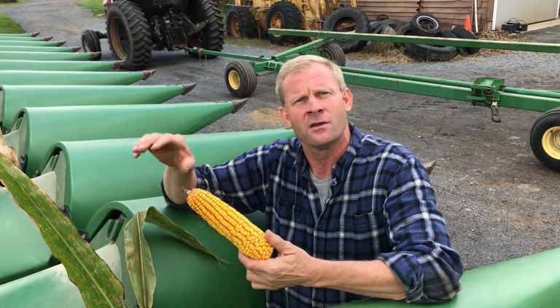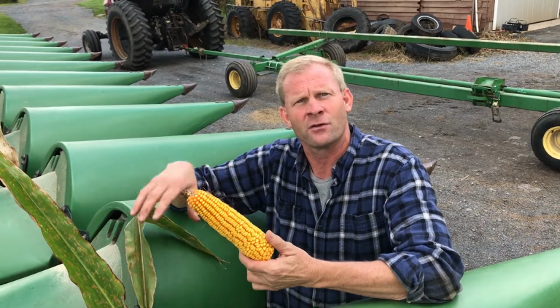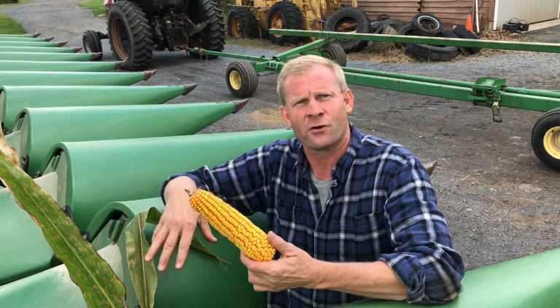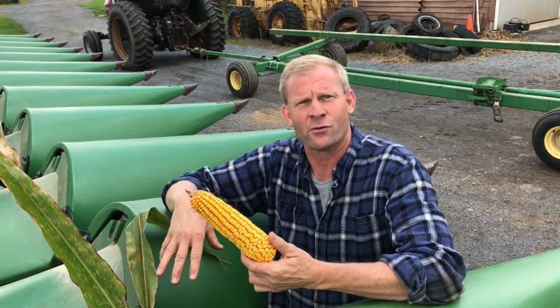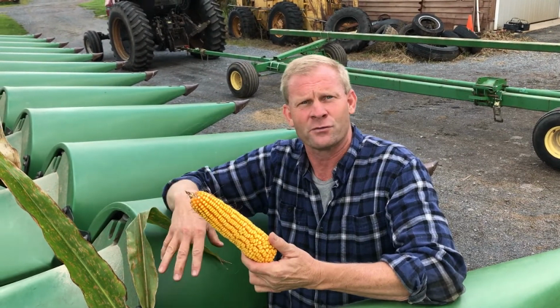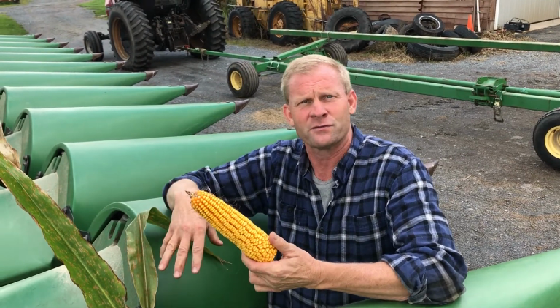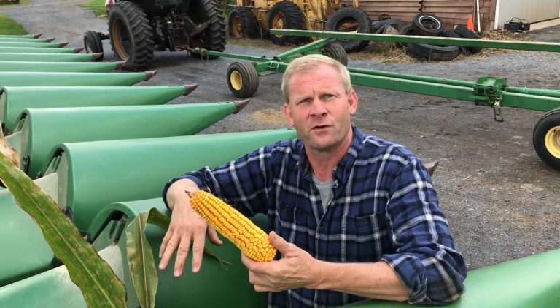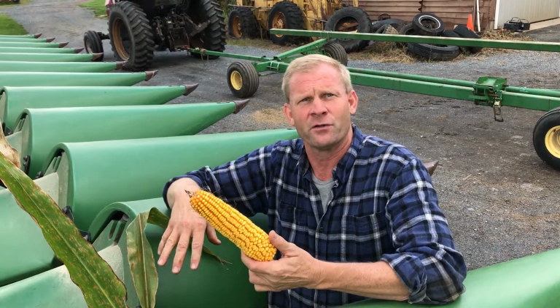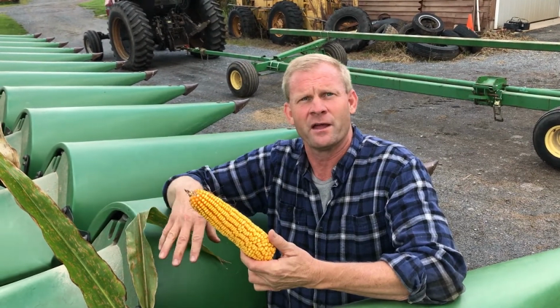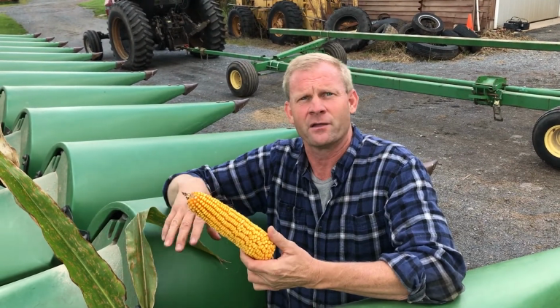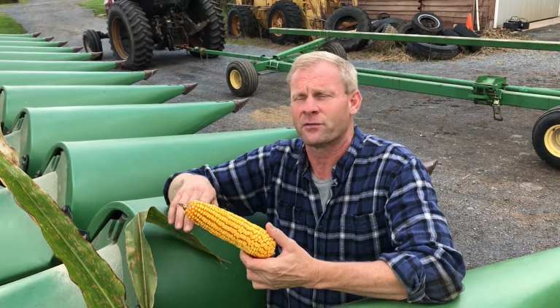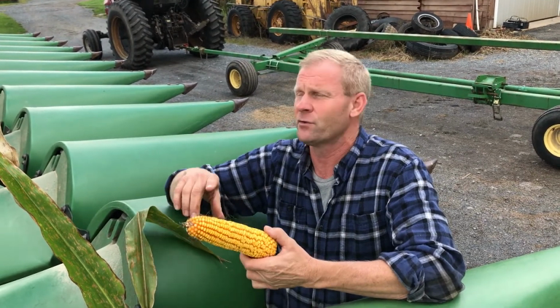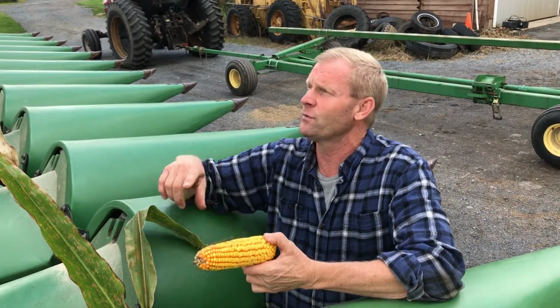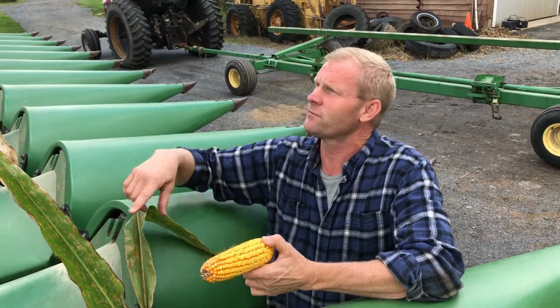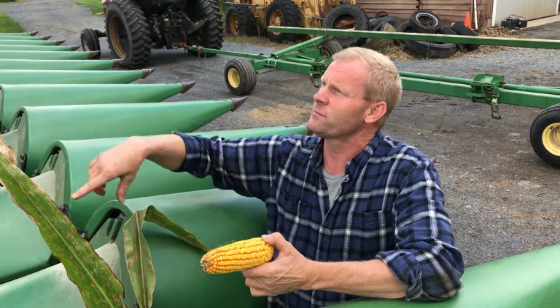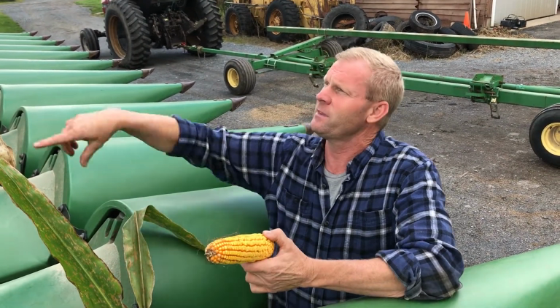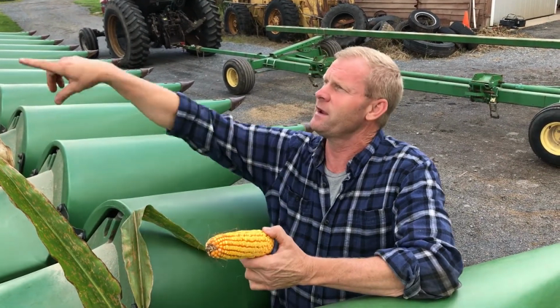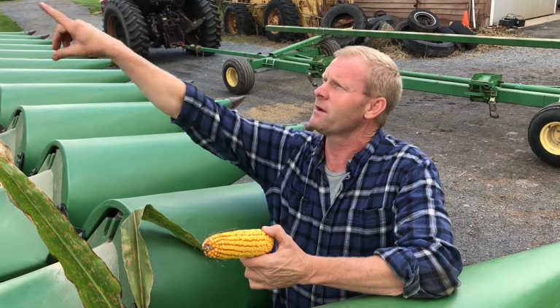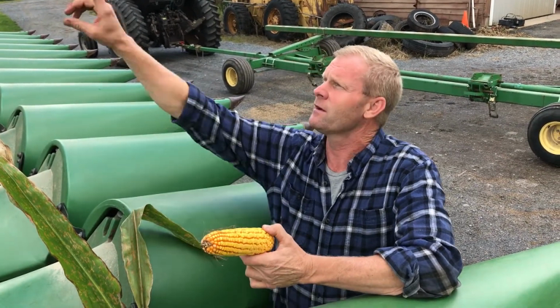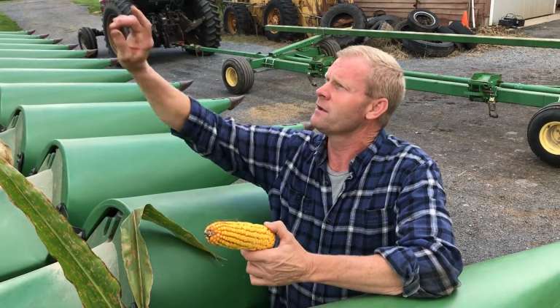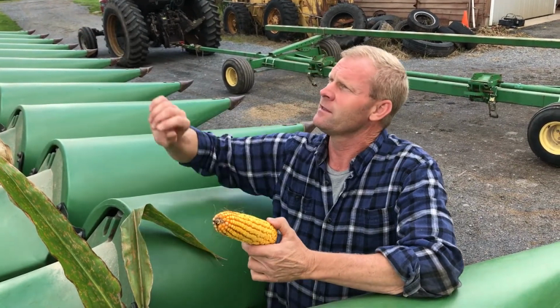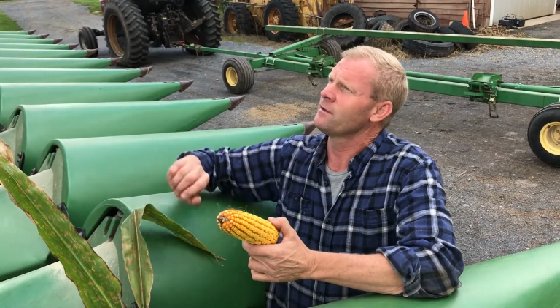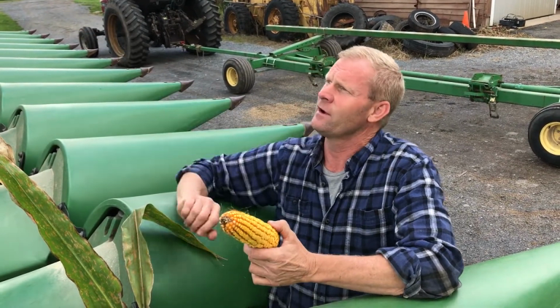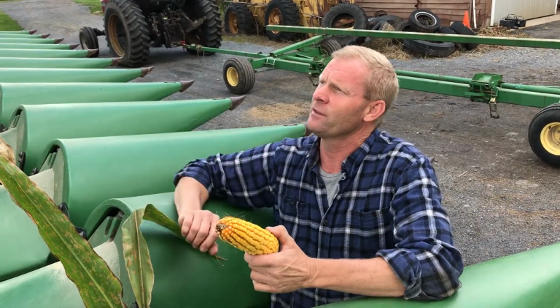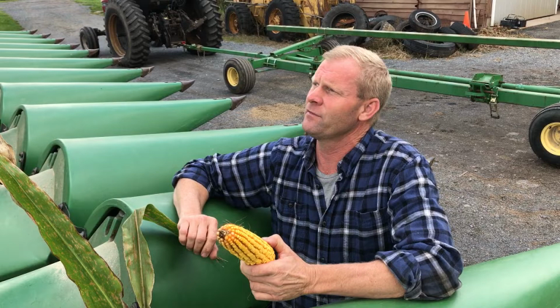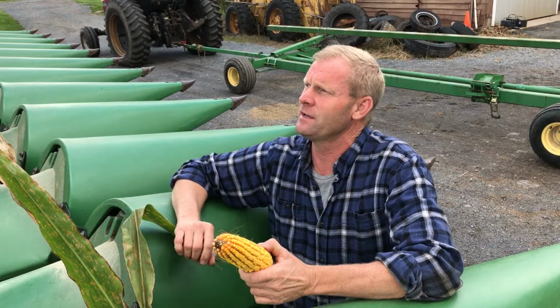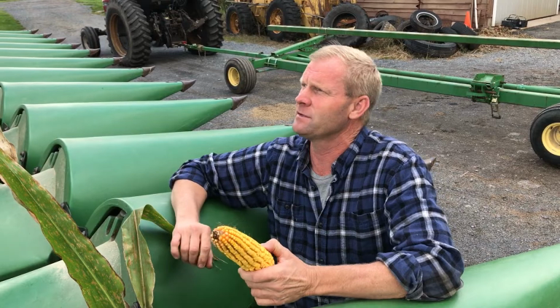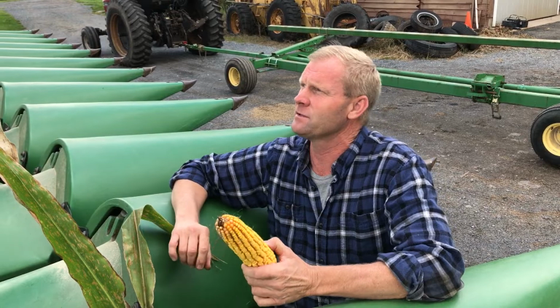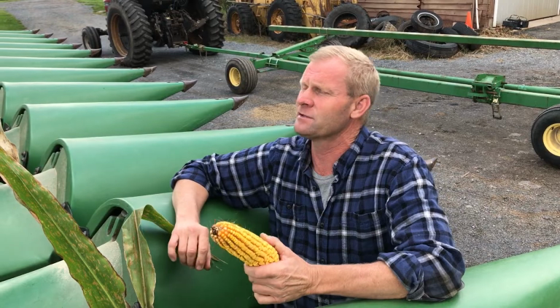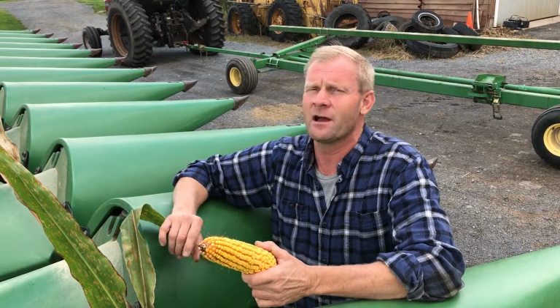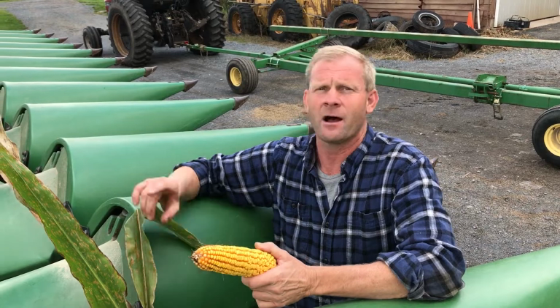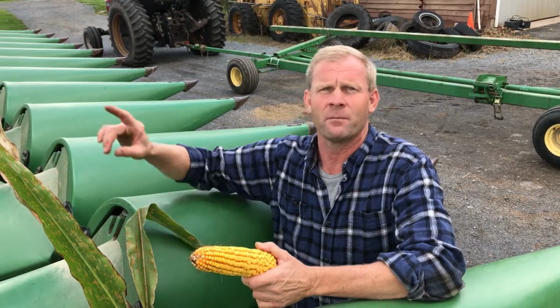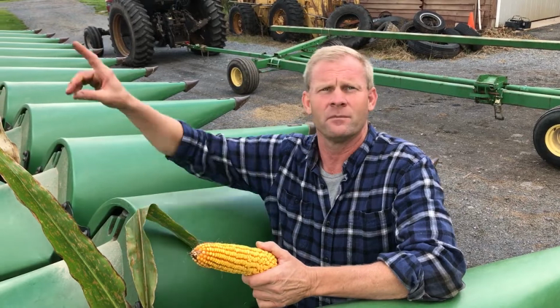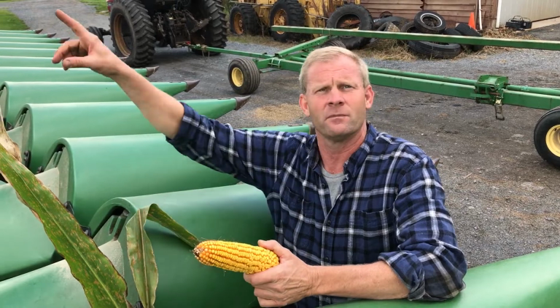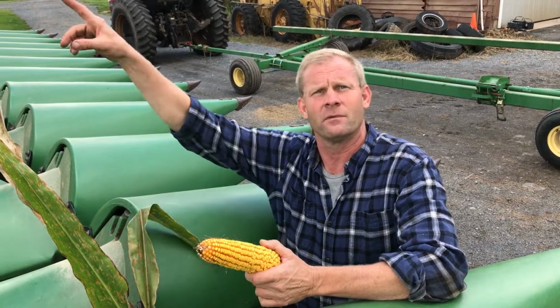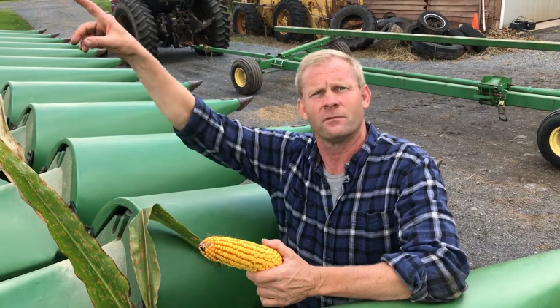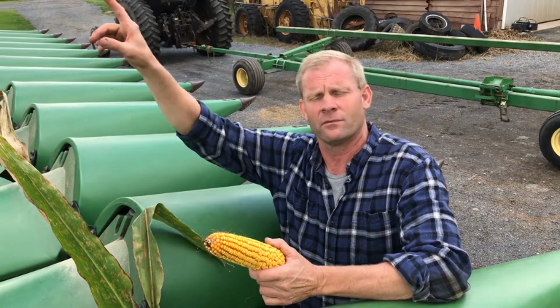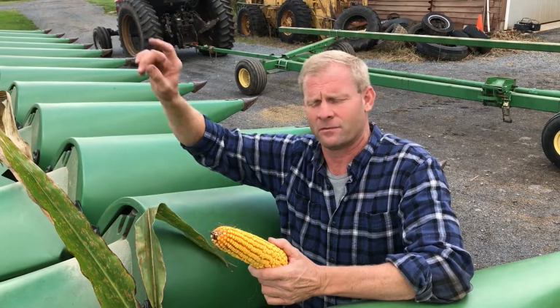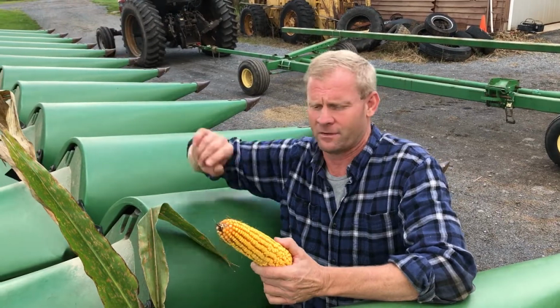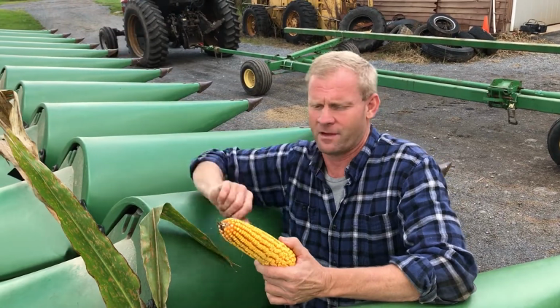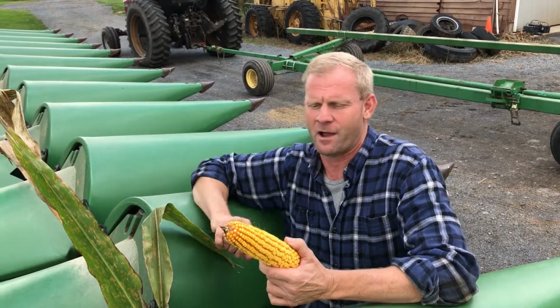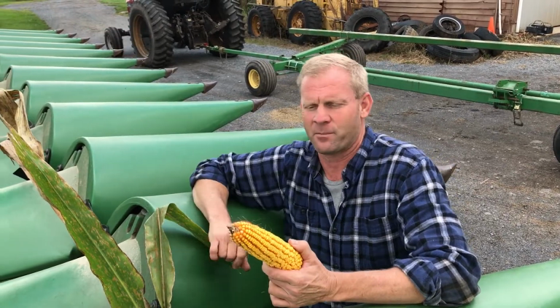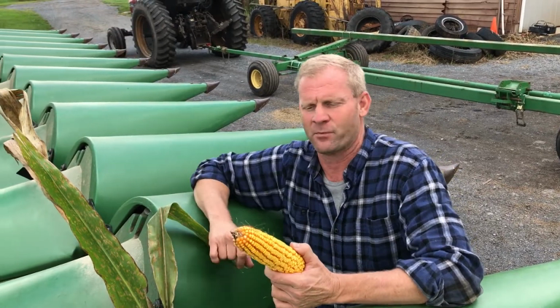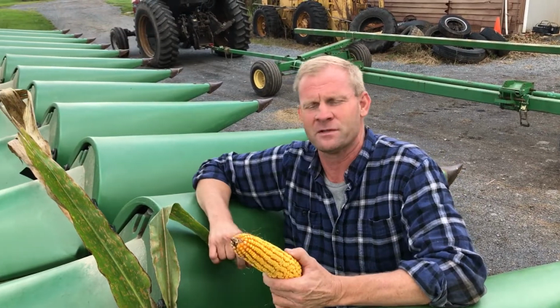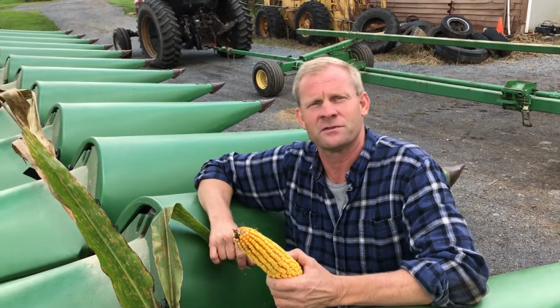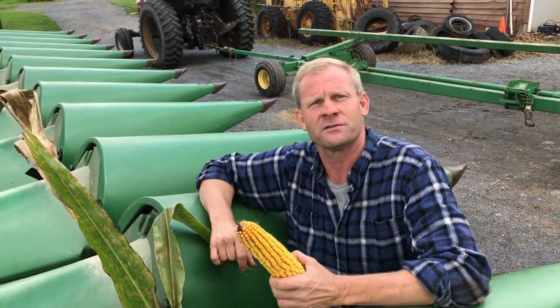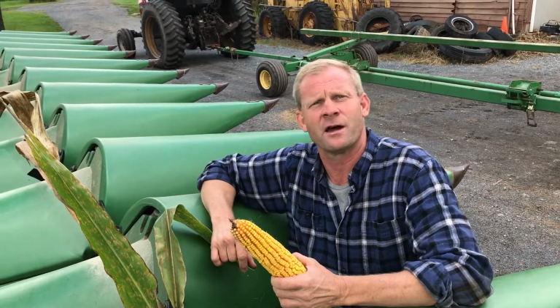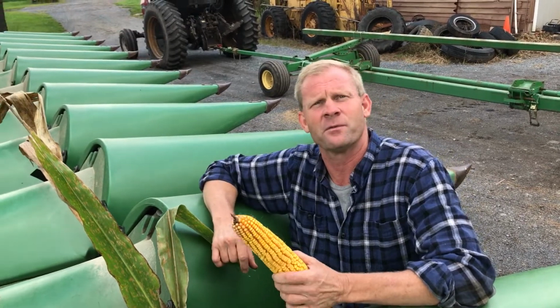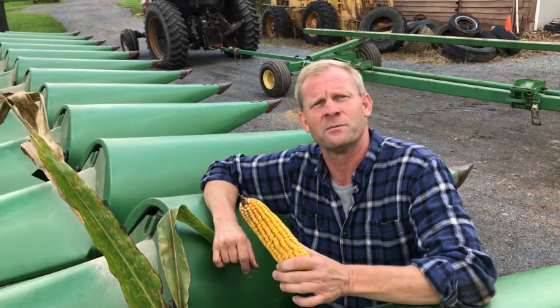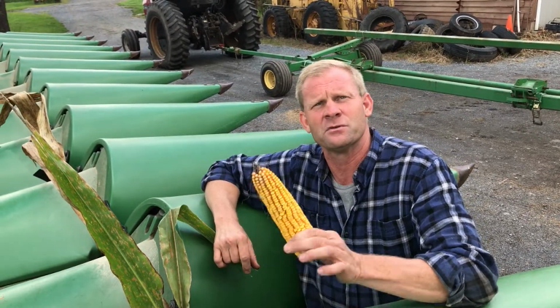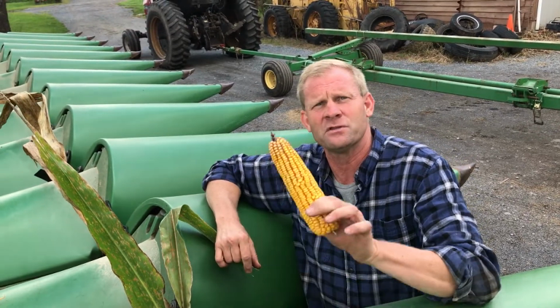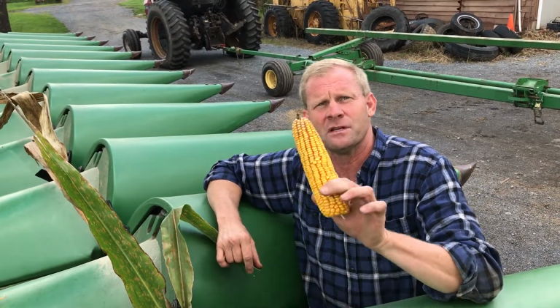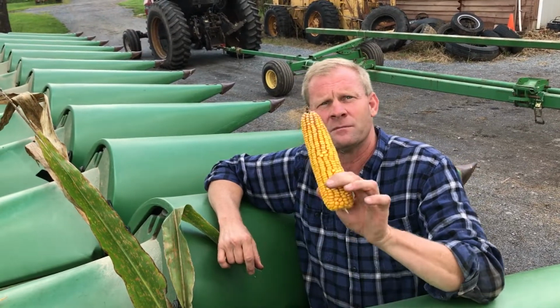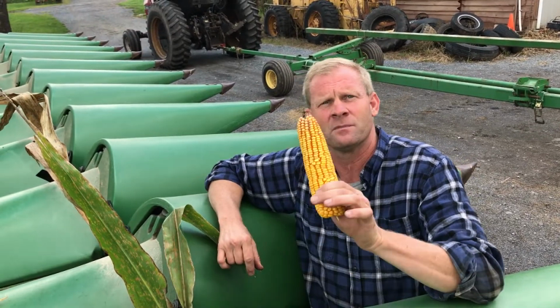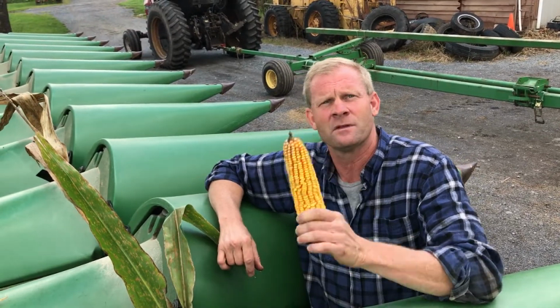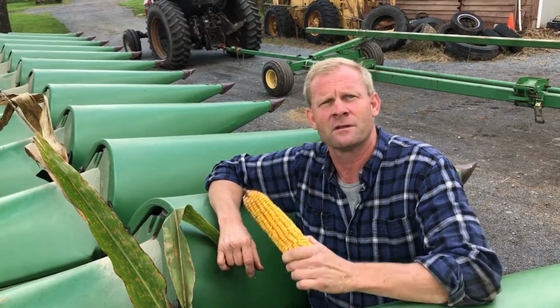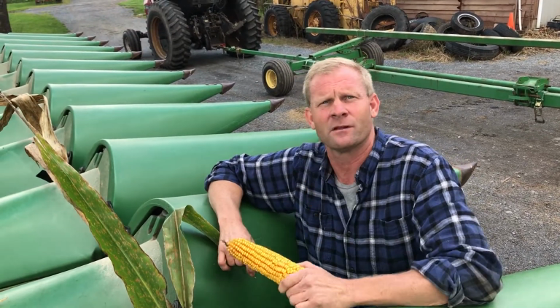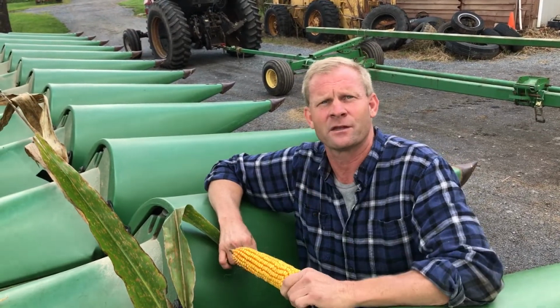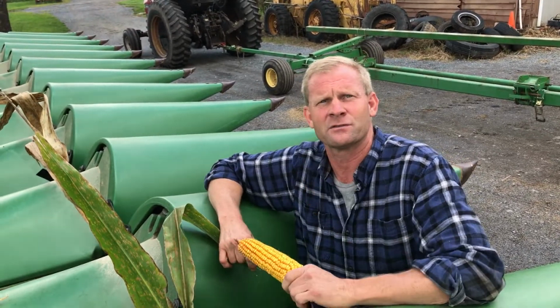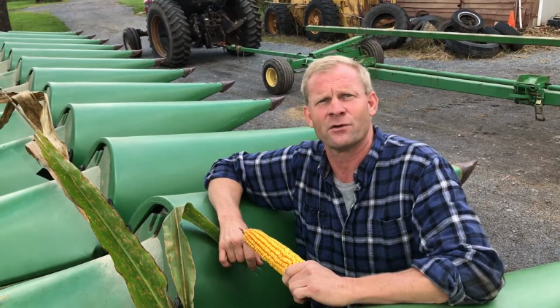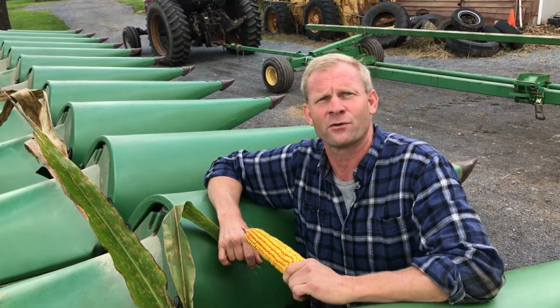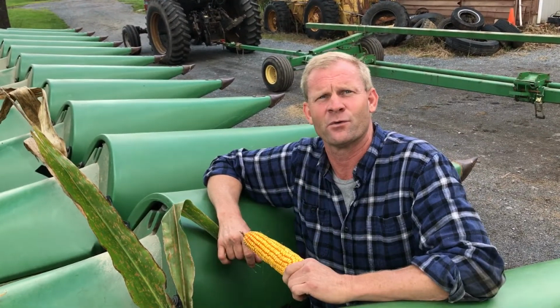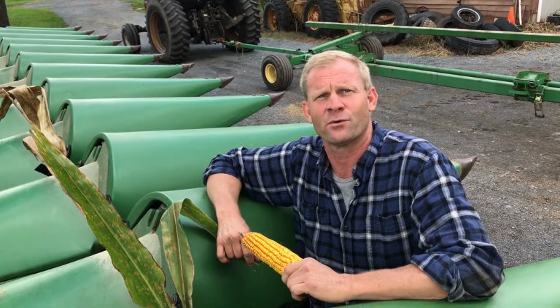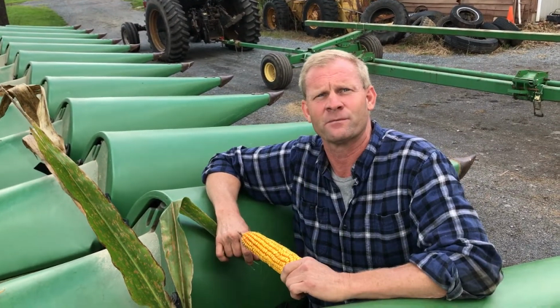The kernels fall down through, and from there they're elevated to the top, where the hopper on top of the machine collects all the corn.